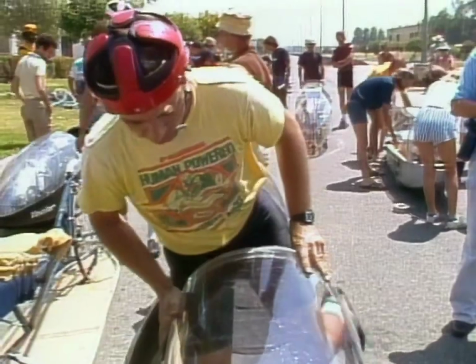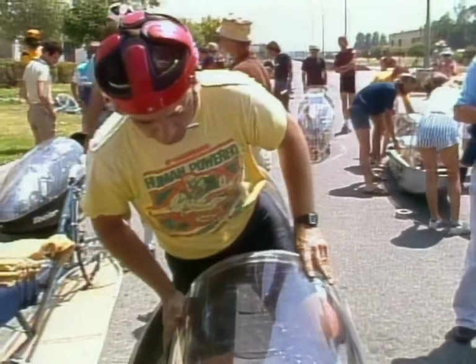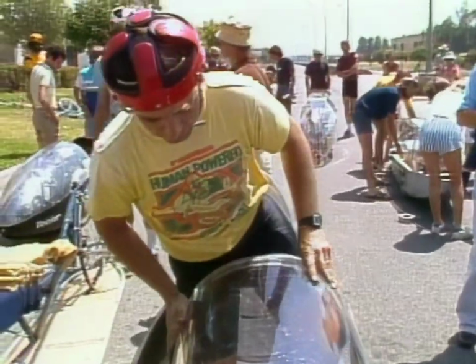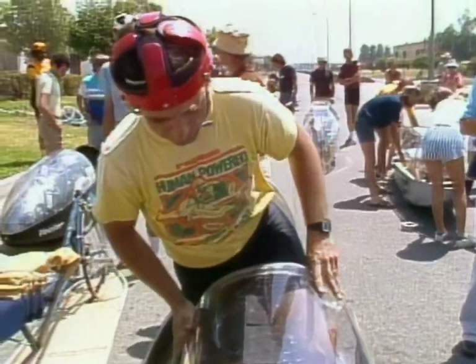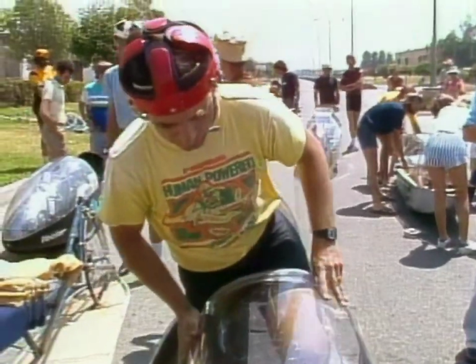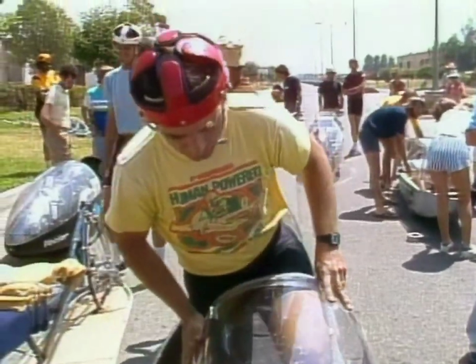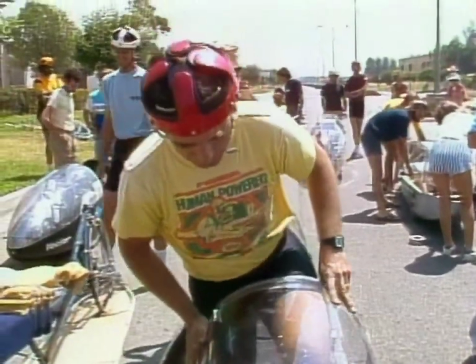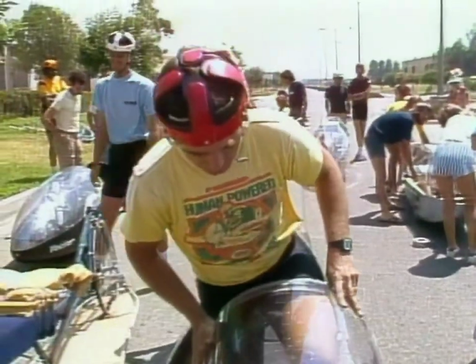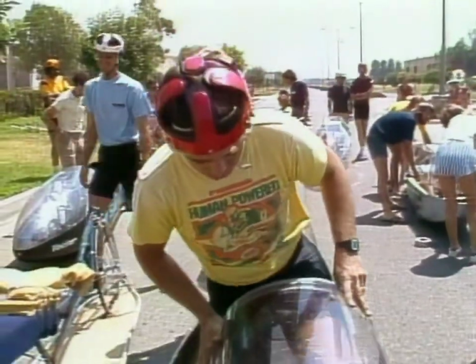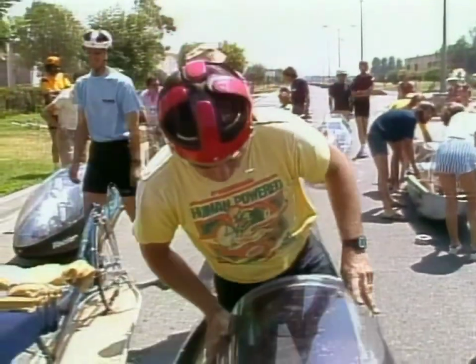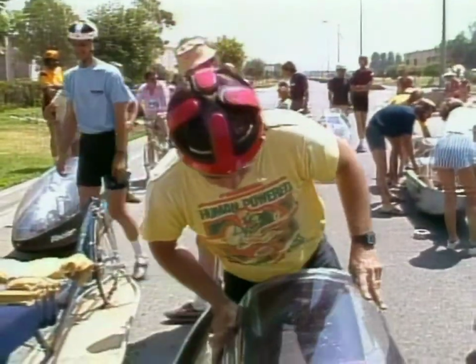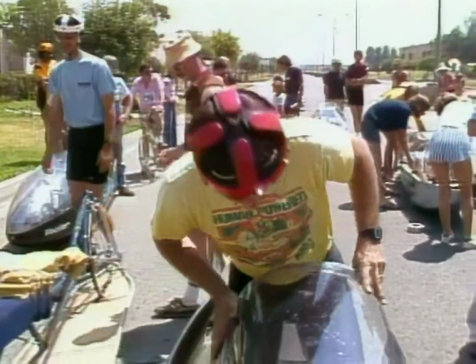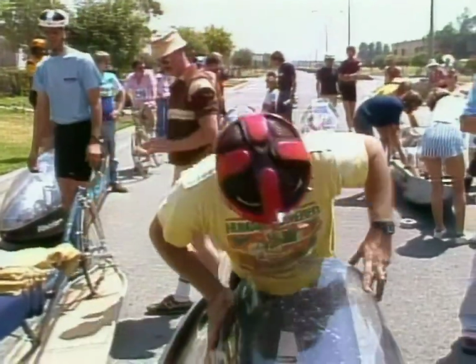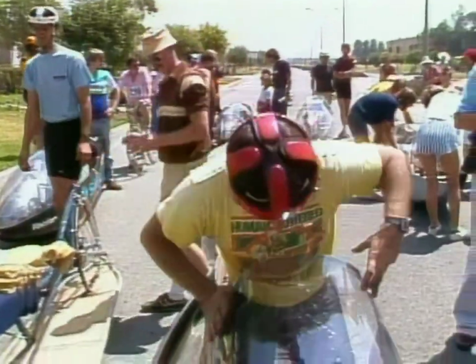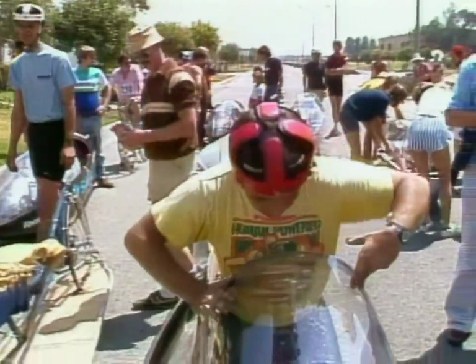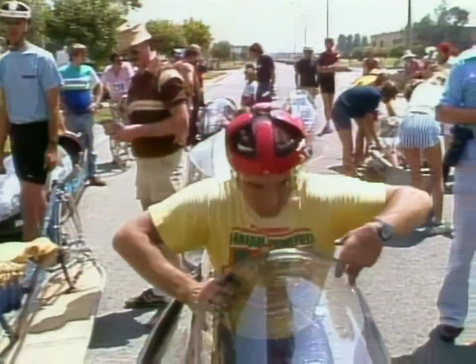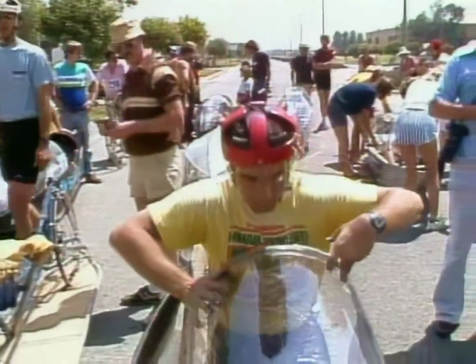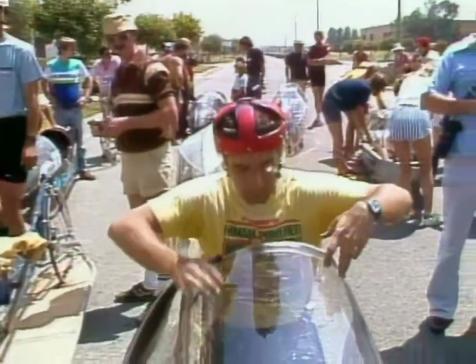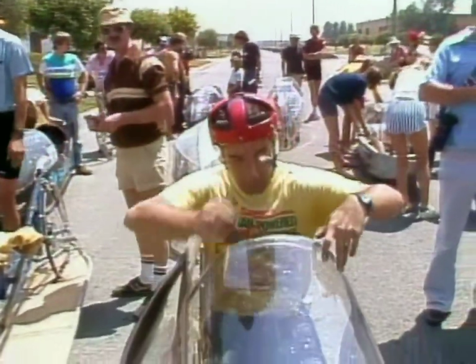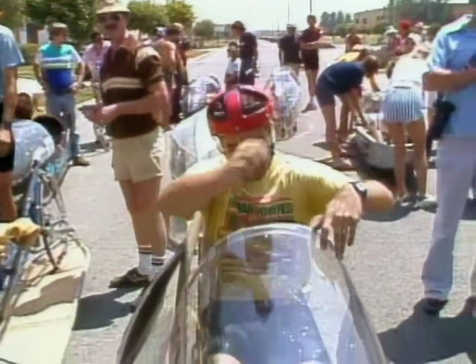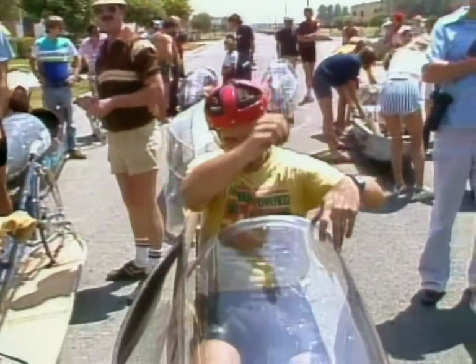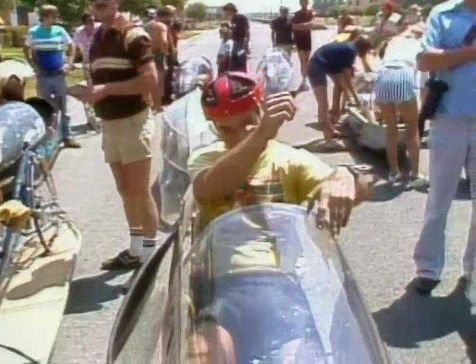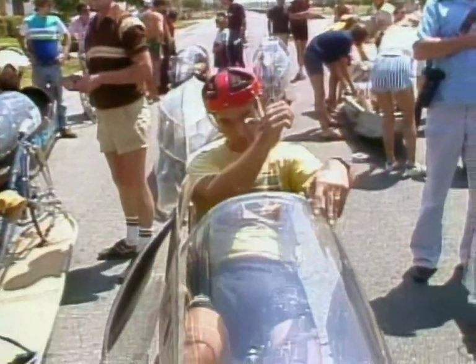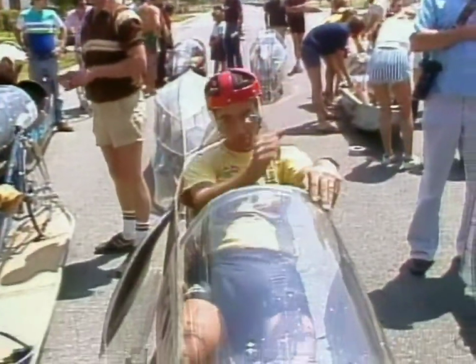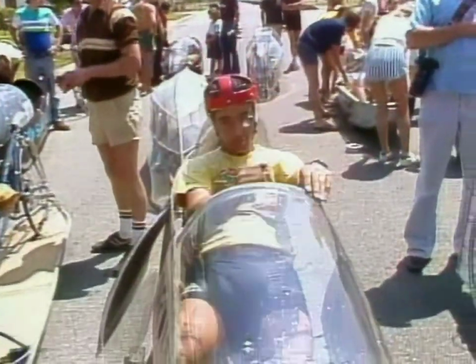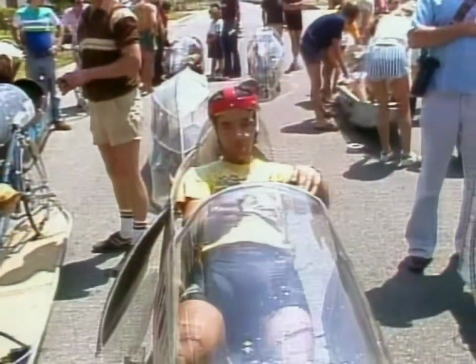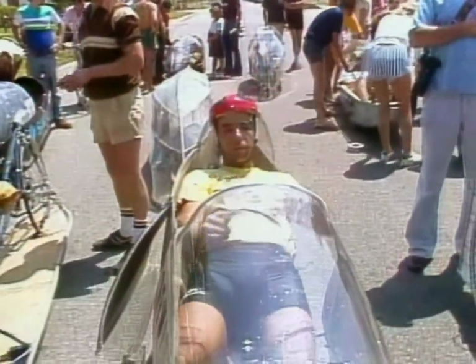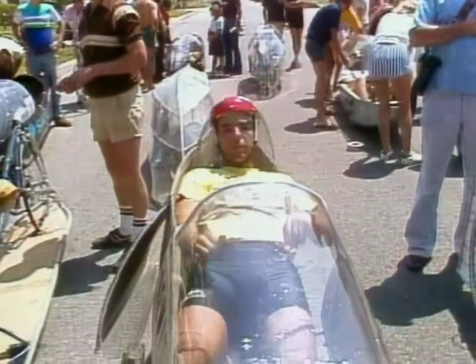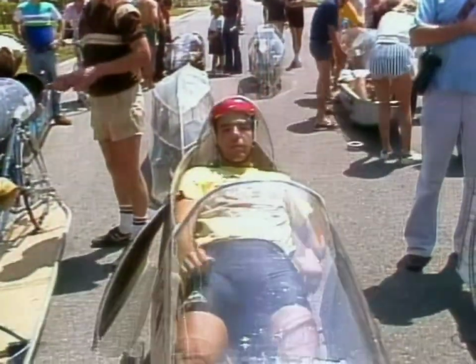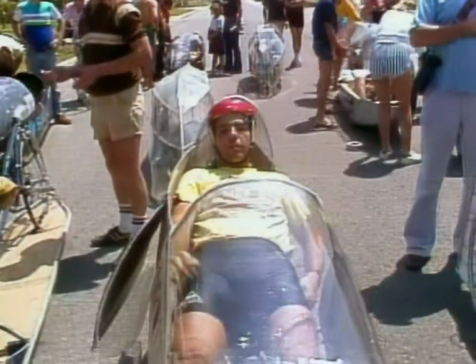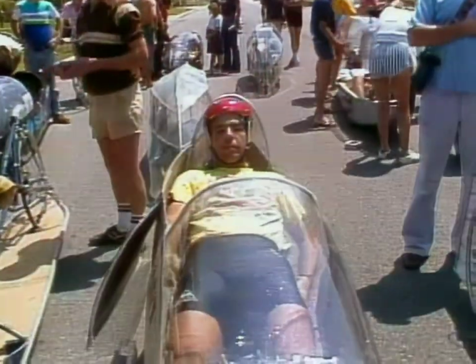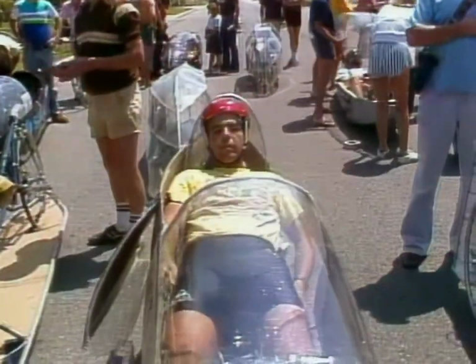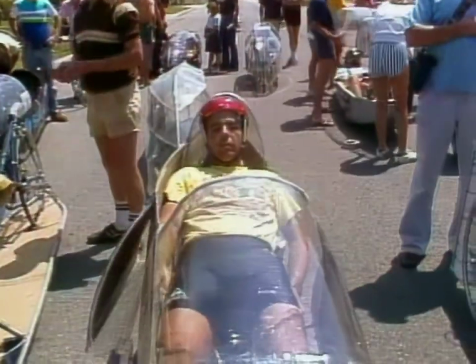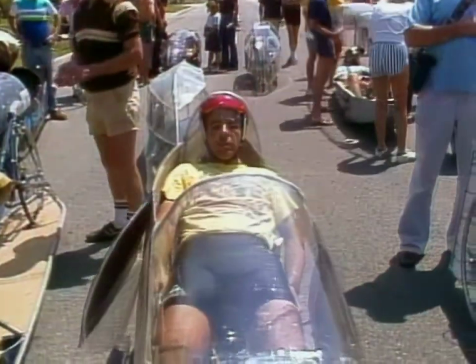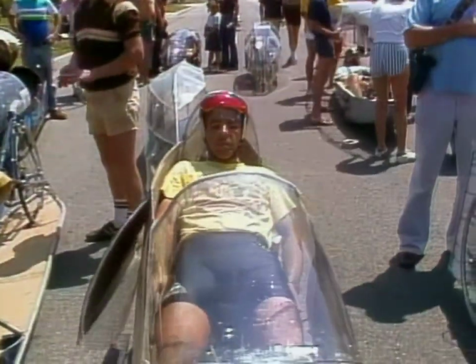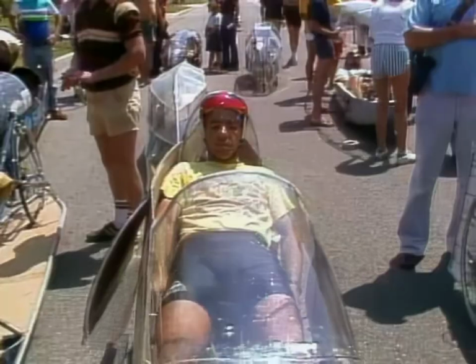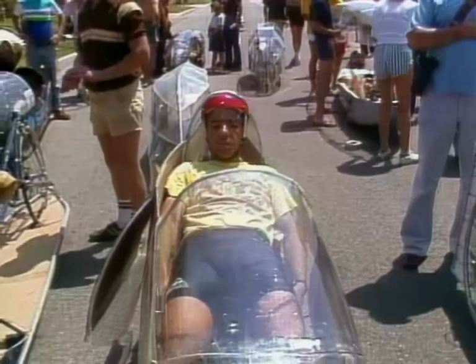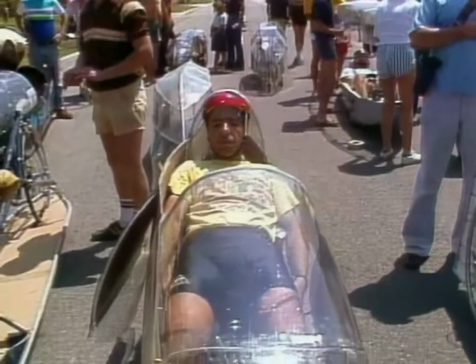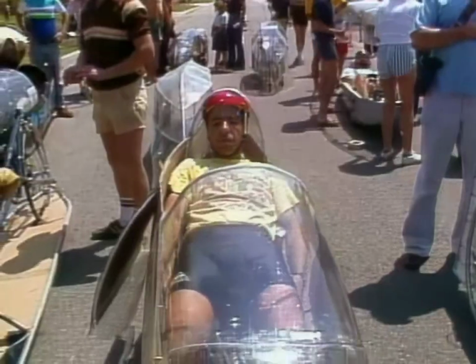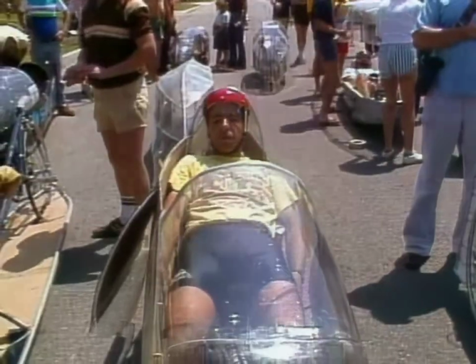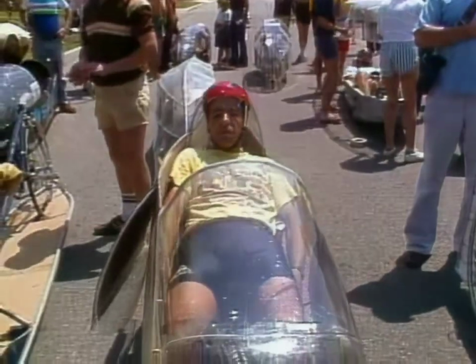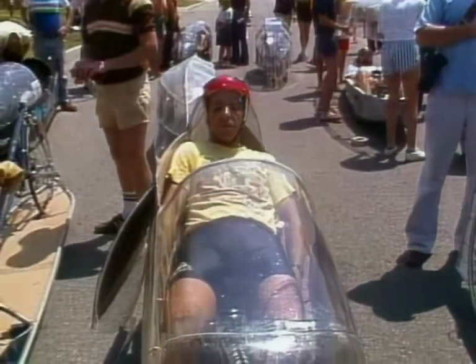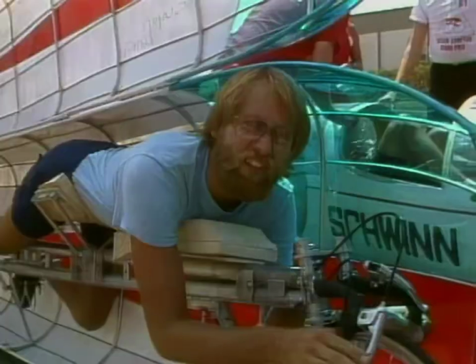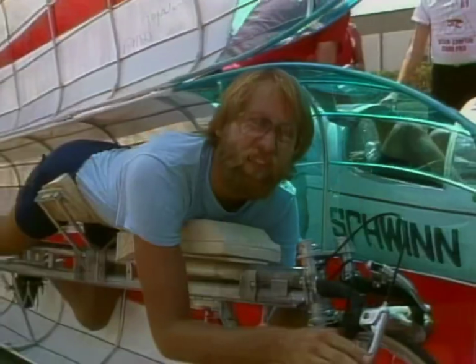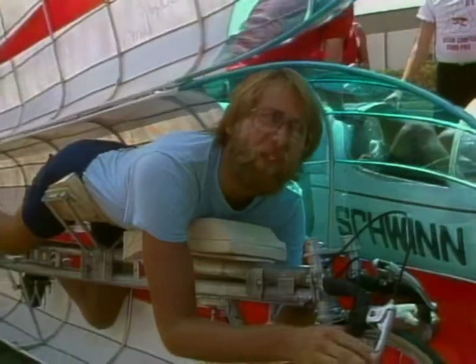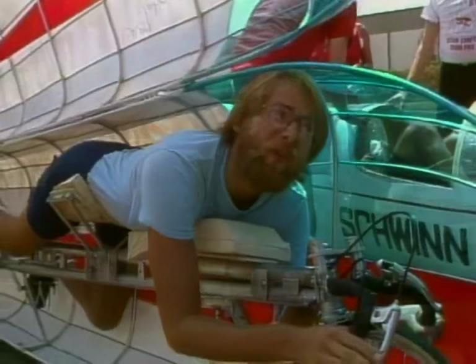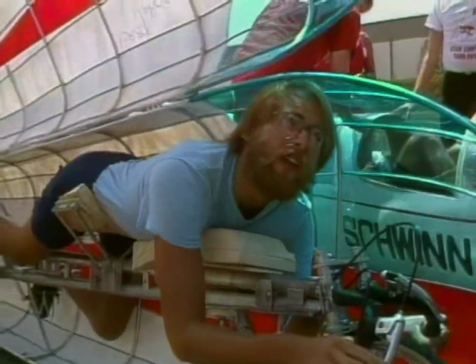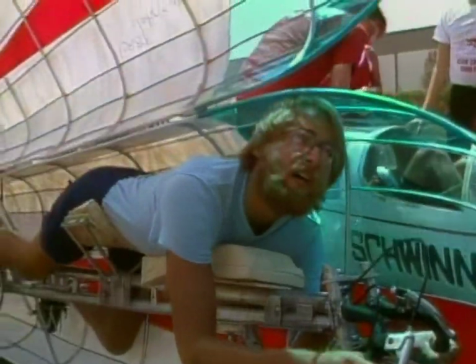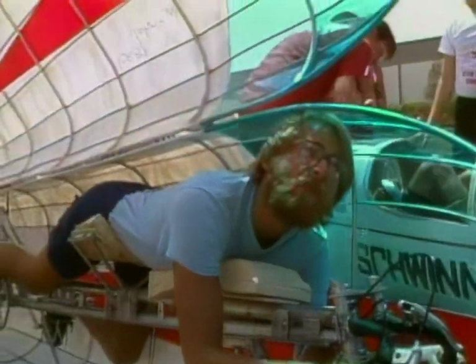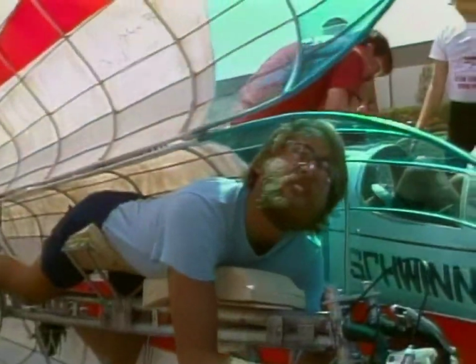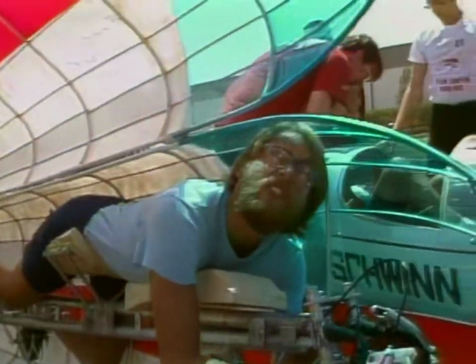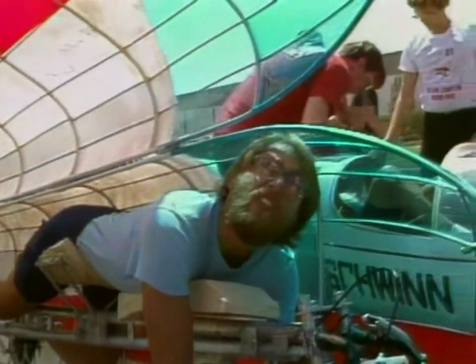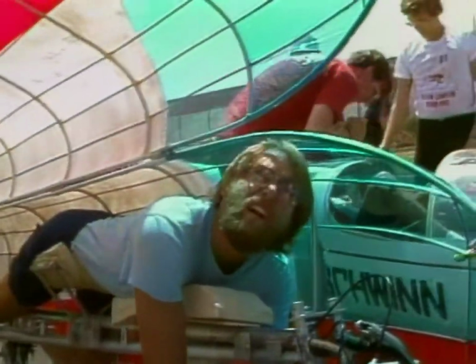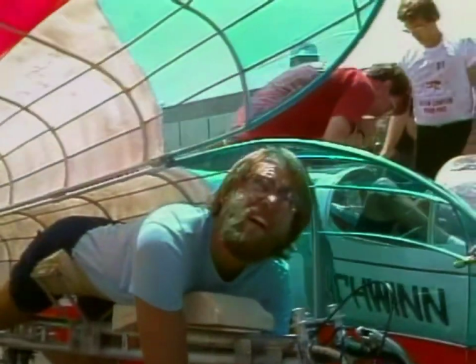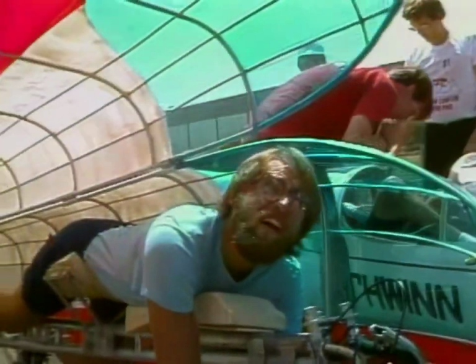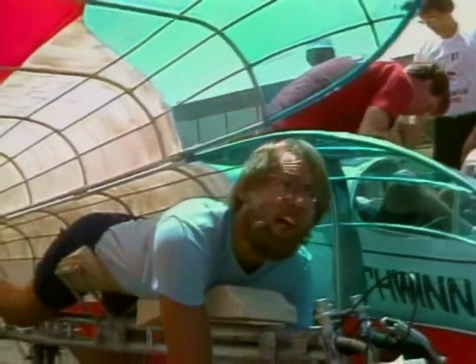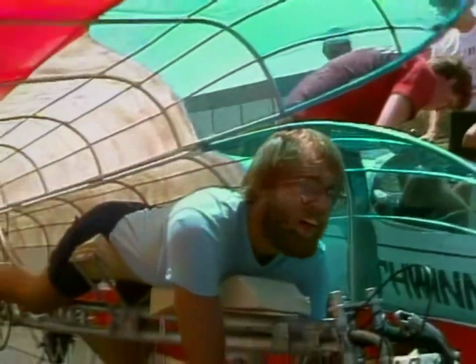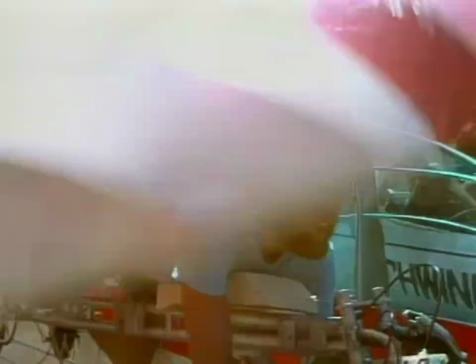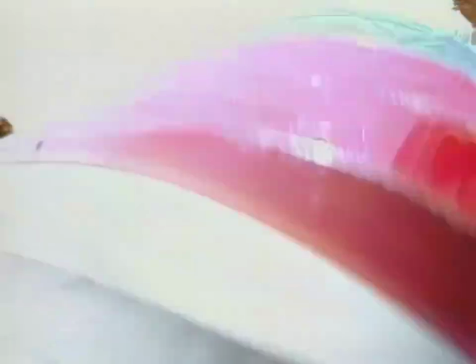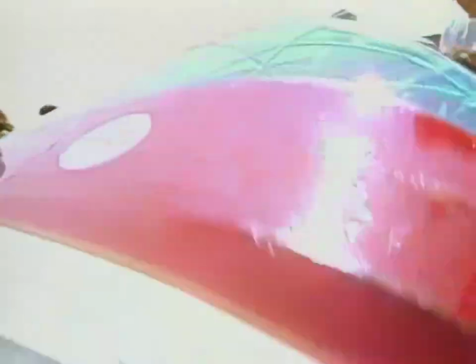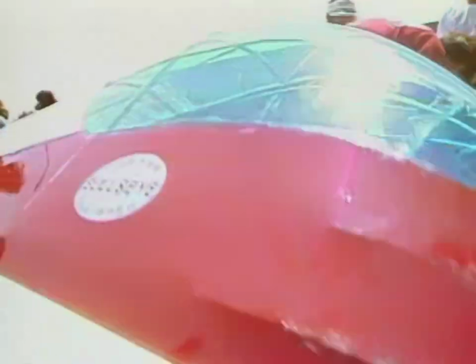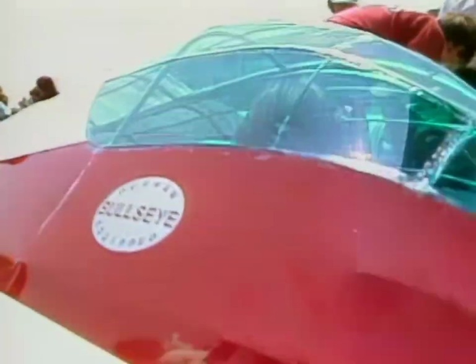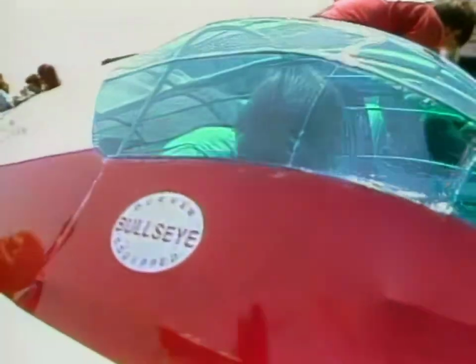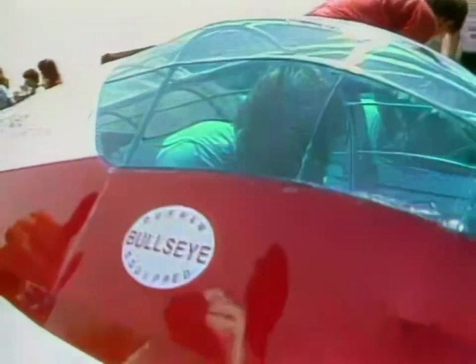And today, we're in Compton, California, at the Datsun Compton Bicycle Races, to see how they operate and watch their performance.